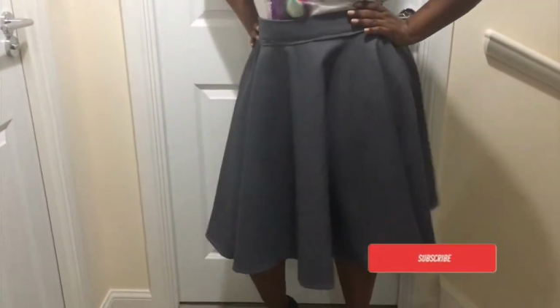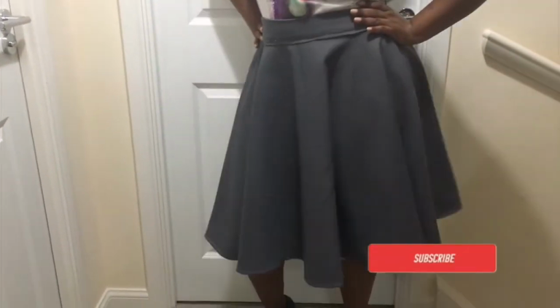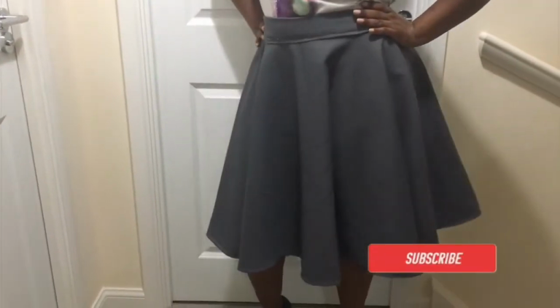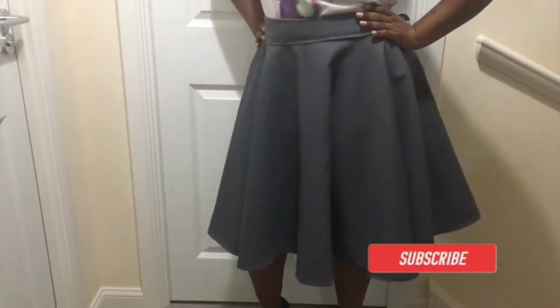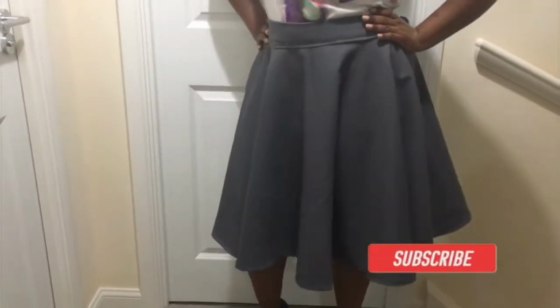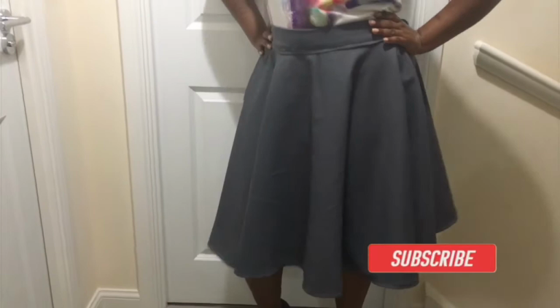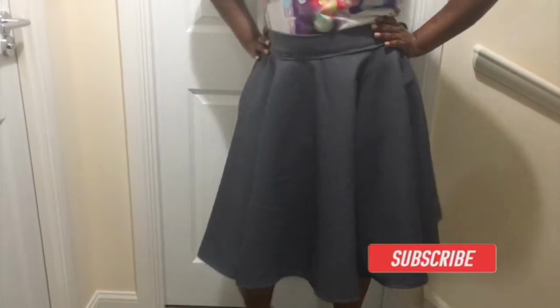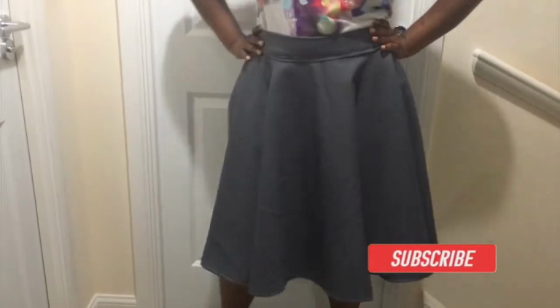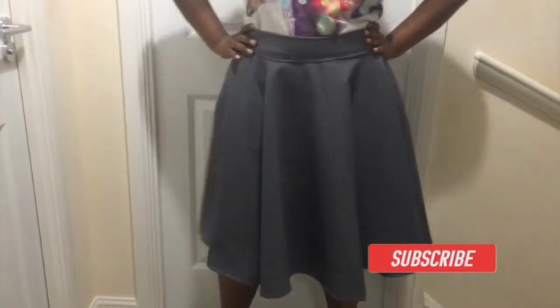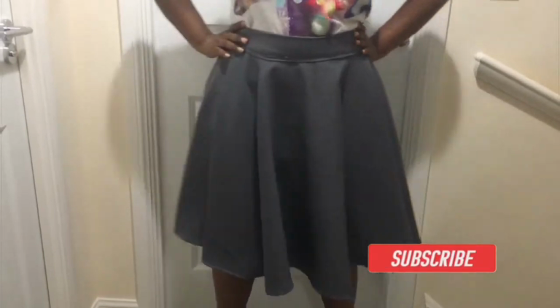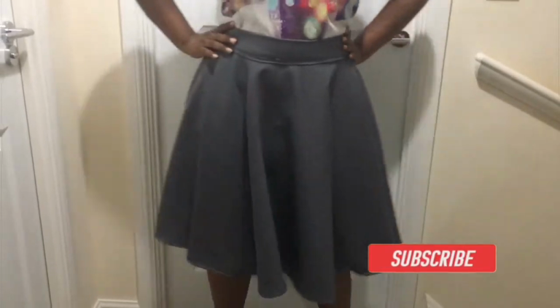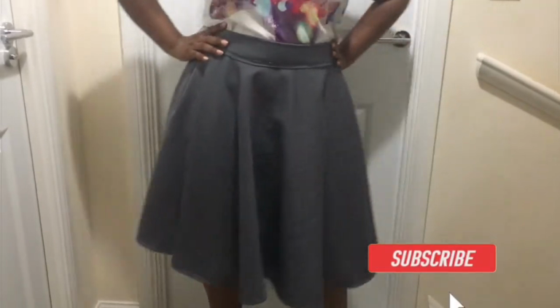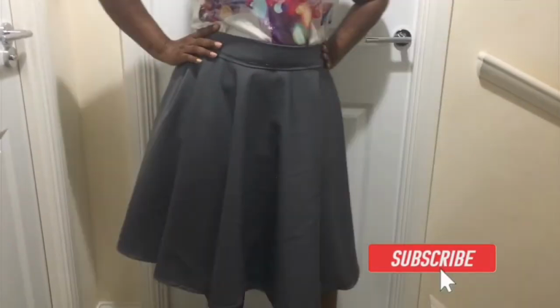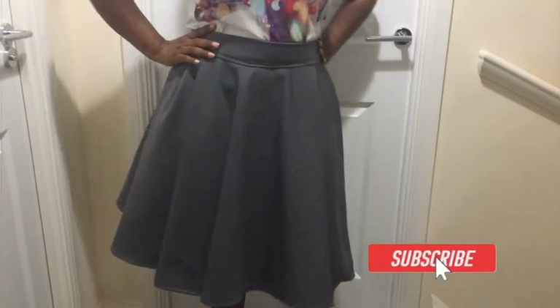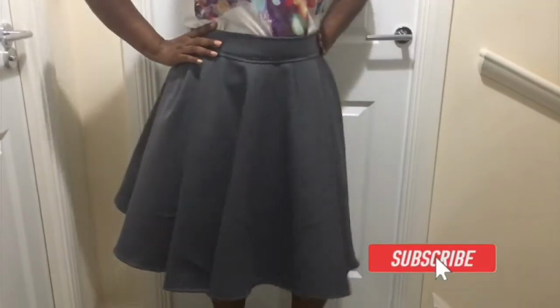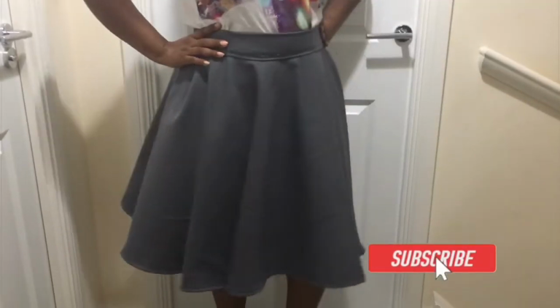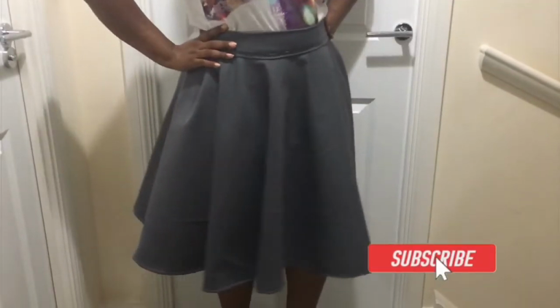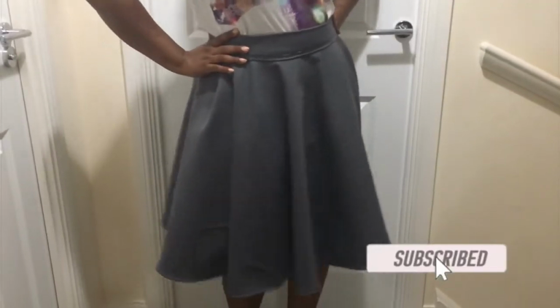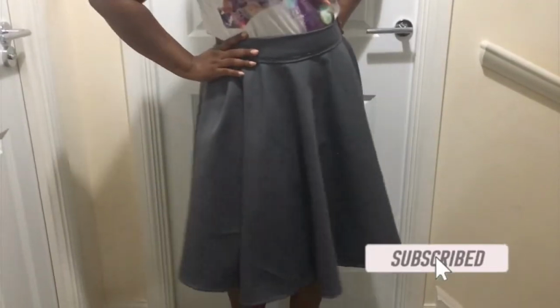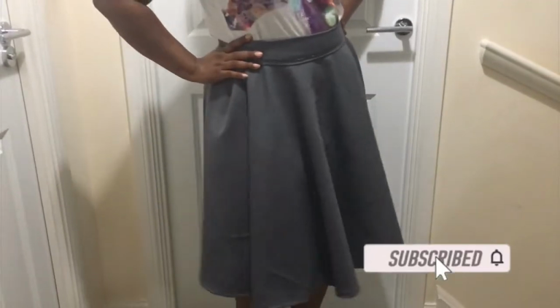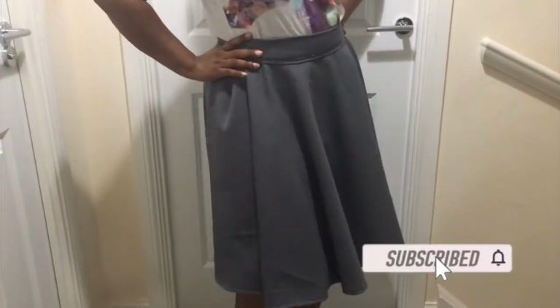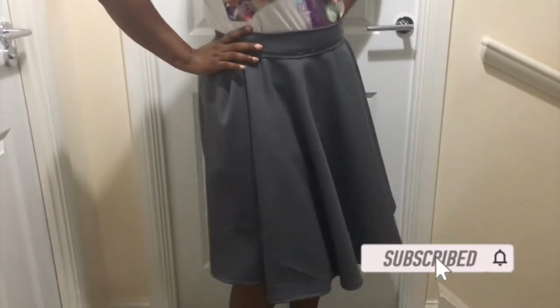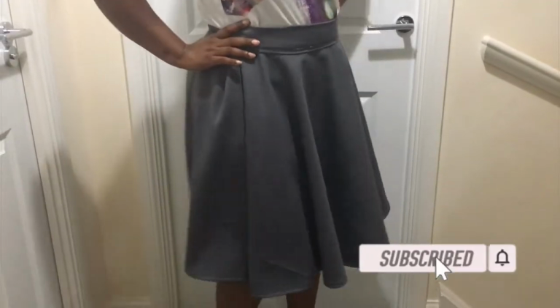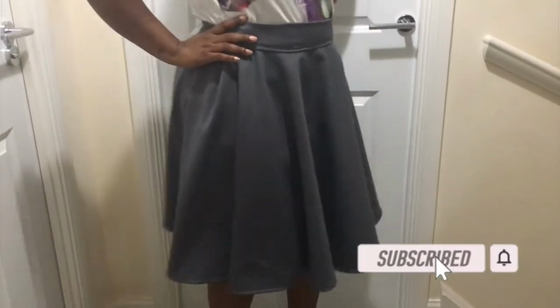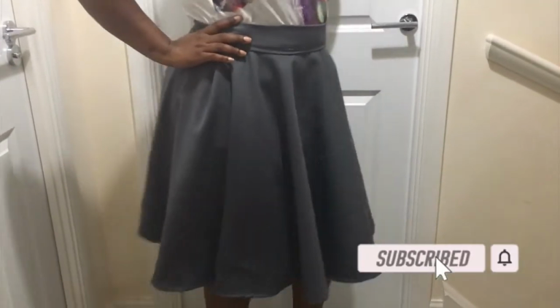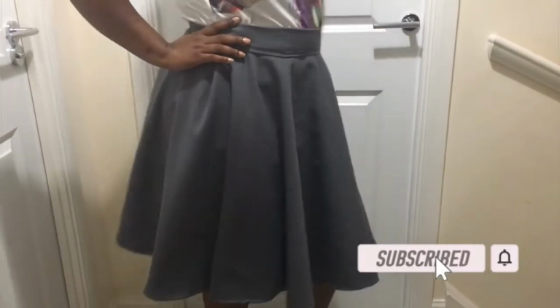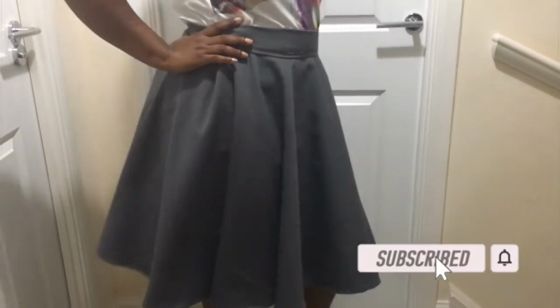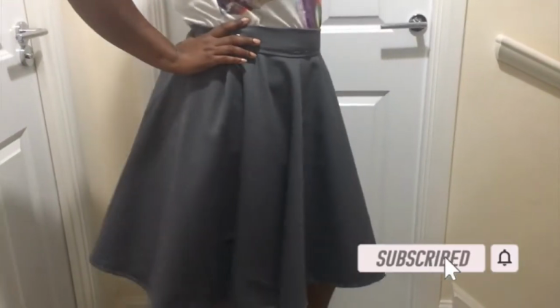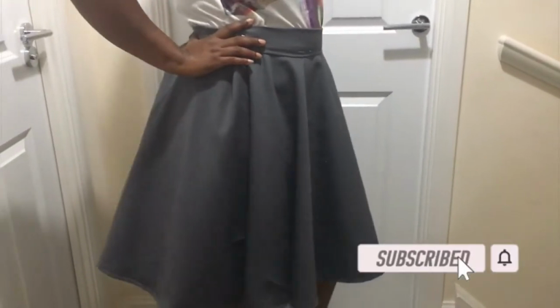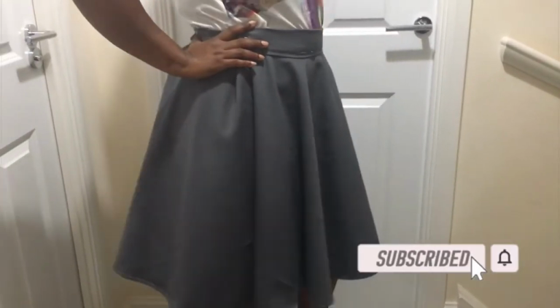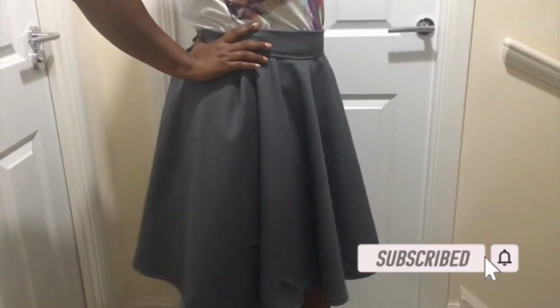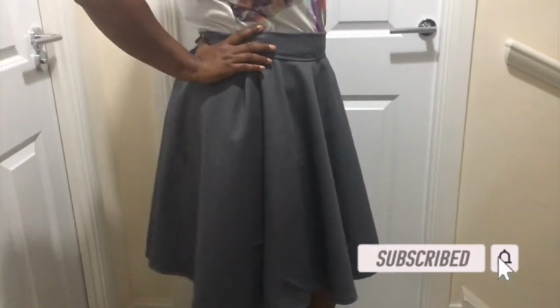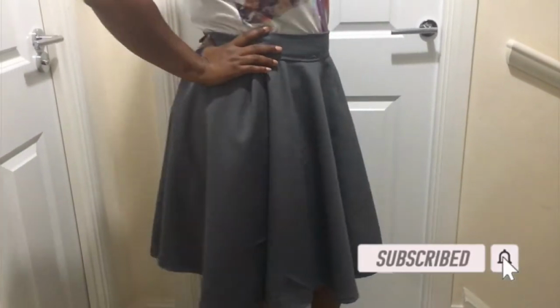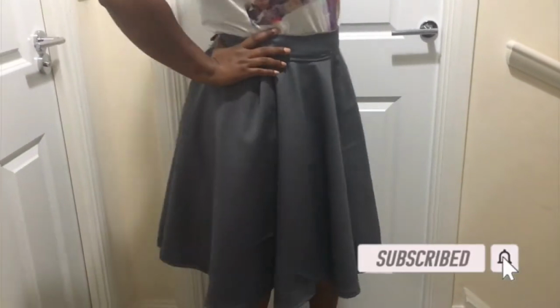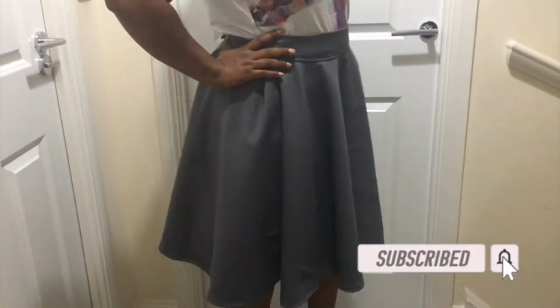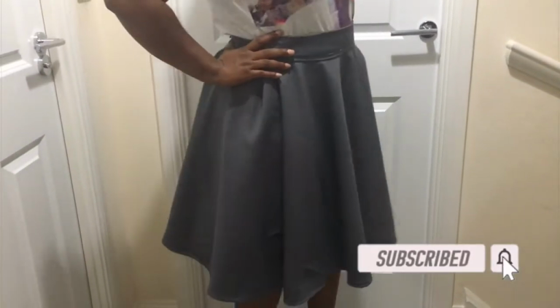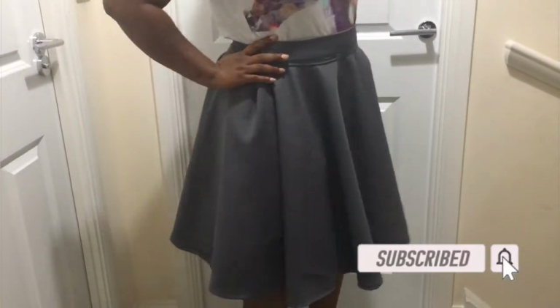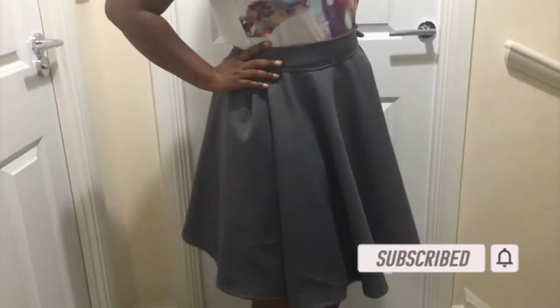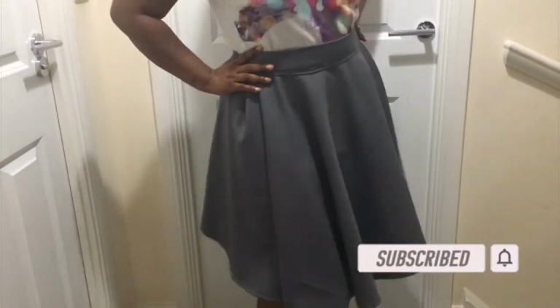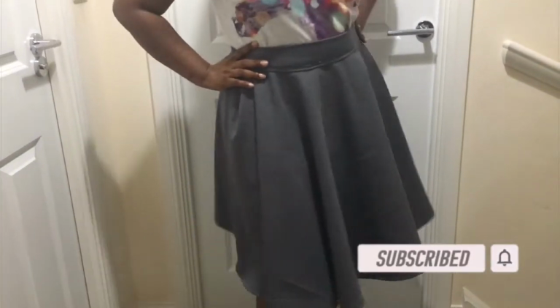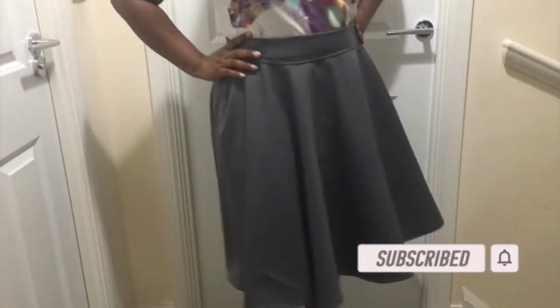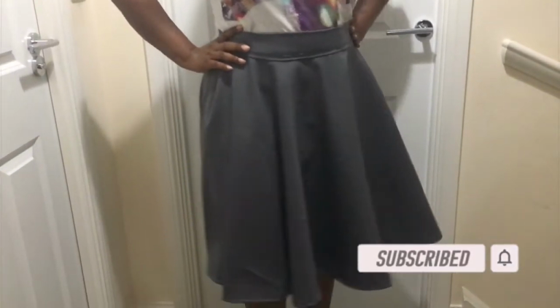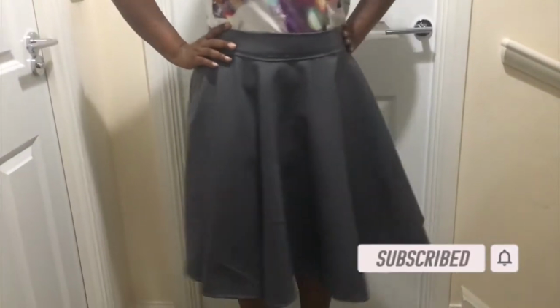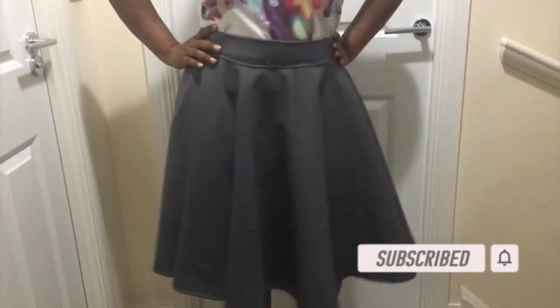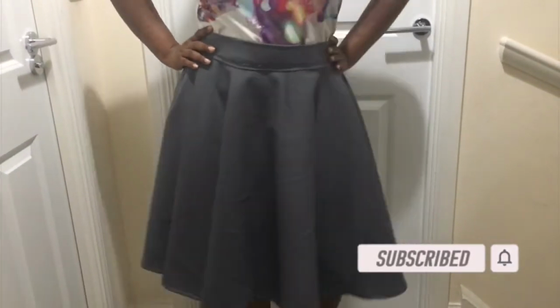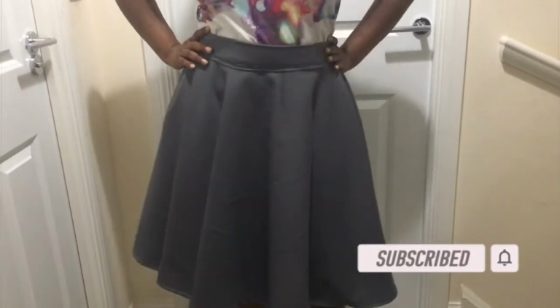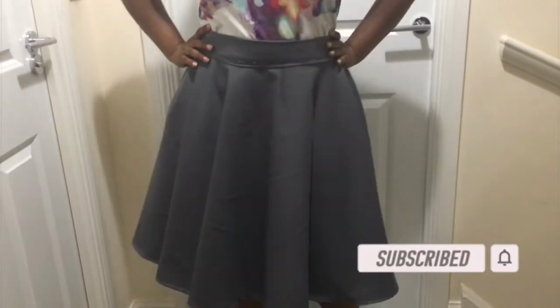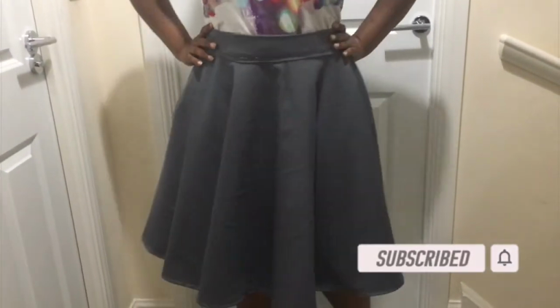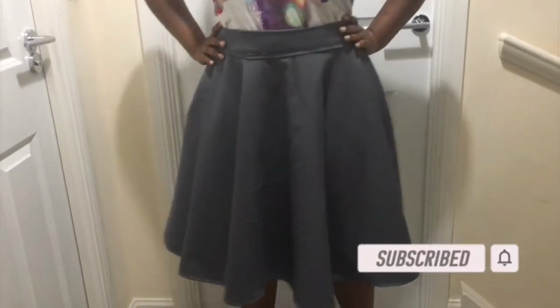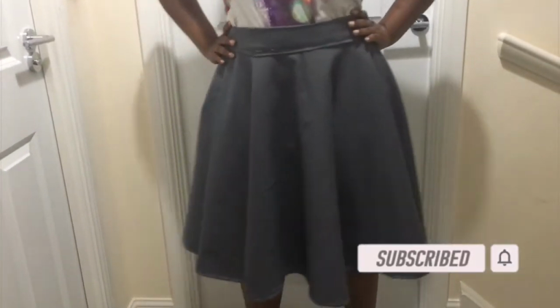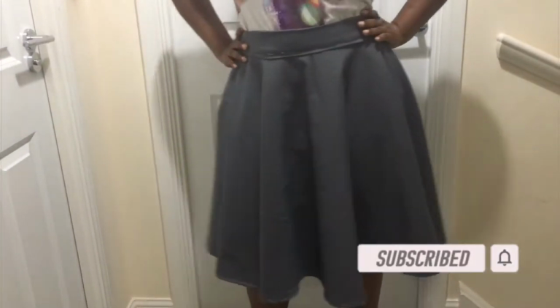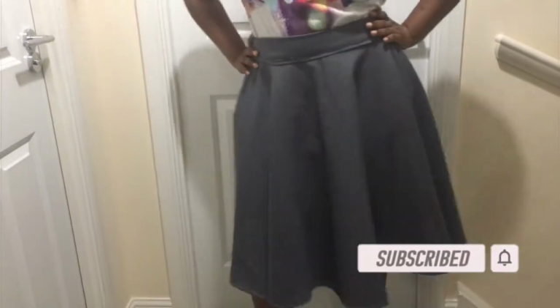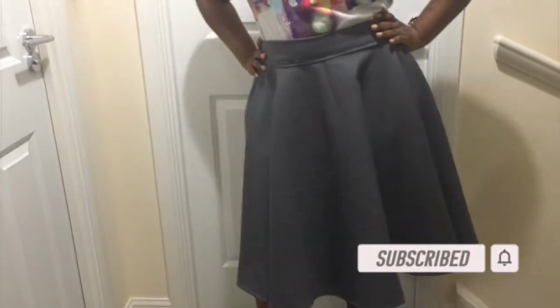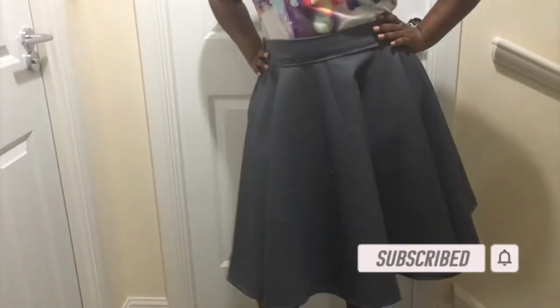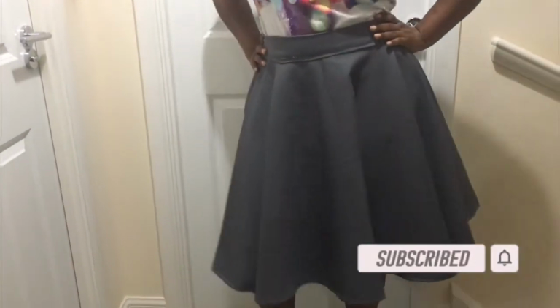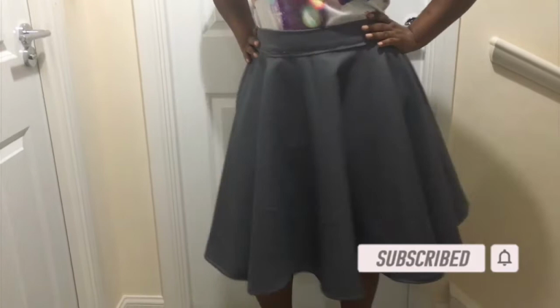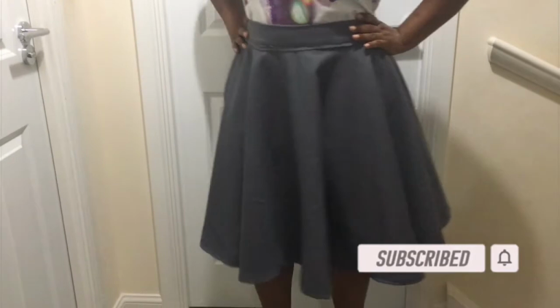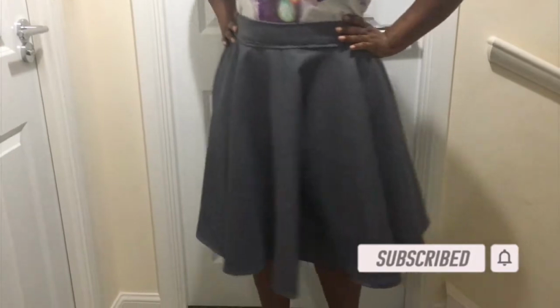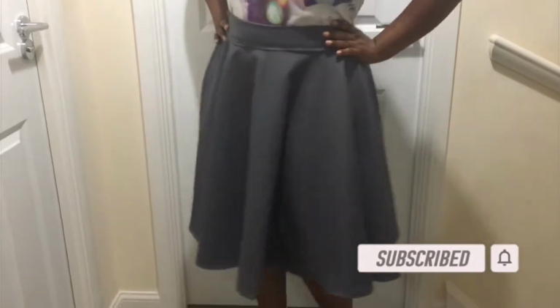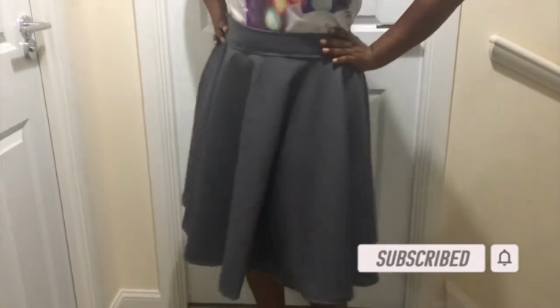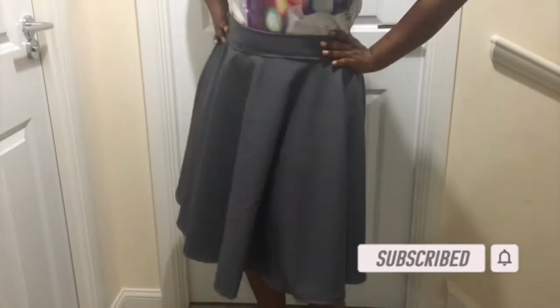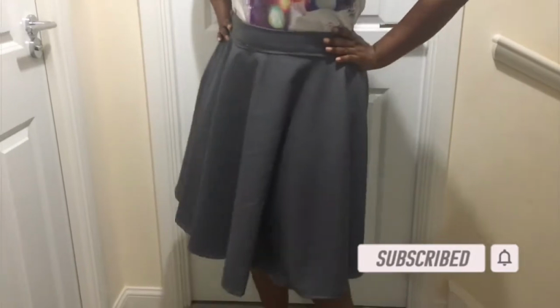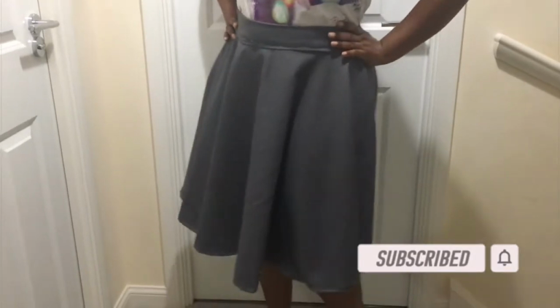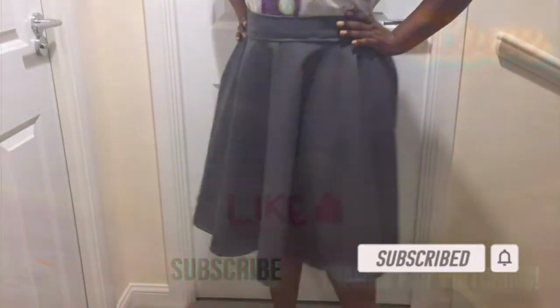This circle skirt is done! Please like my video, subscribe to my channel, and turn on your post notifications. Thank you for watching!